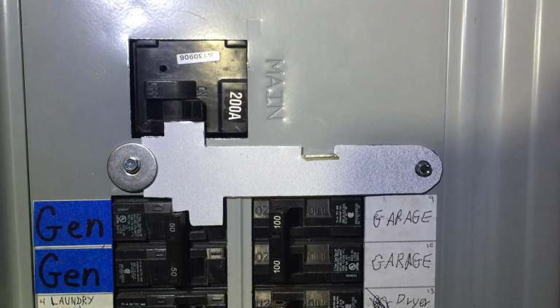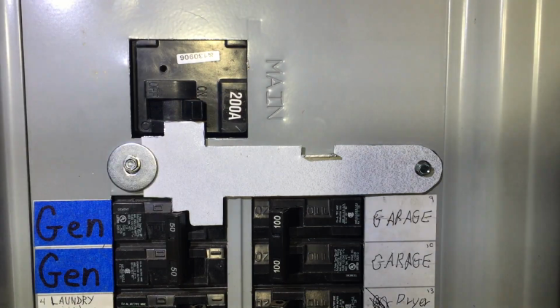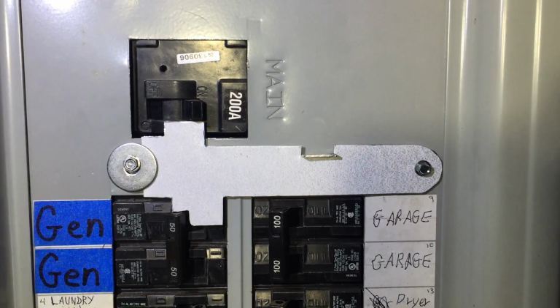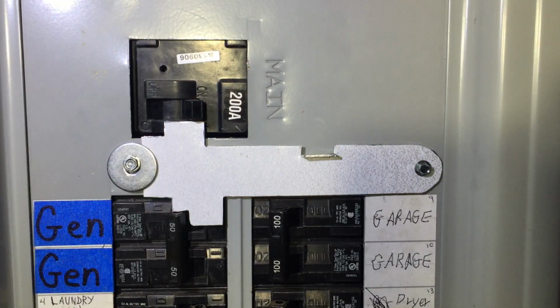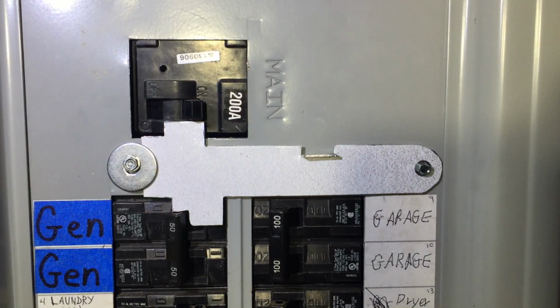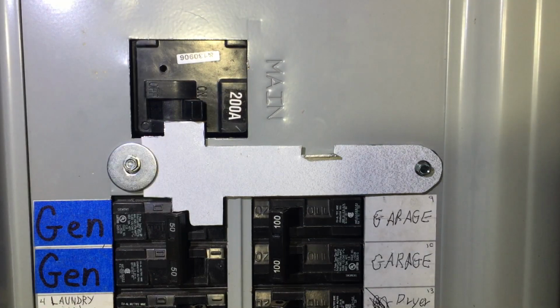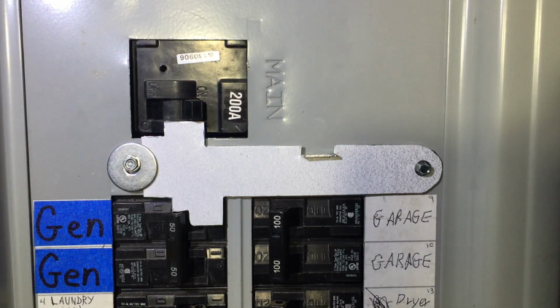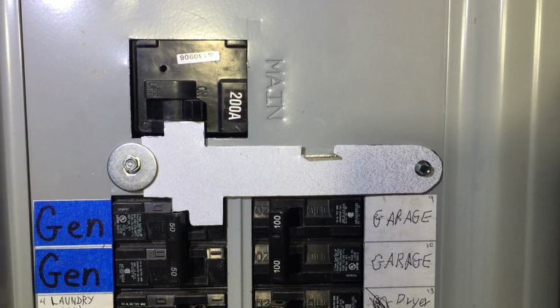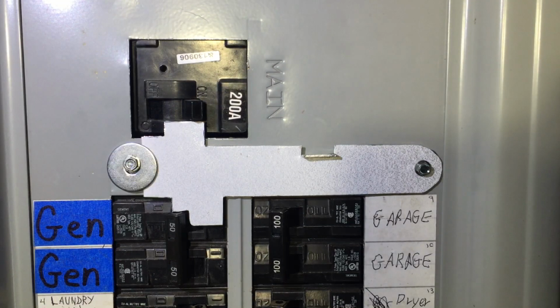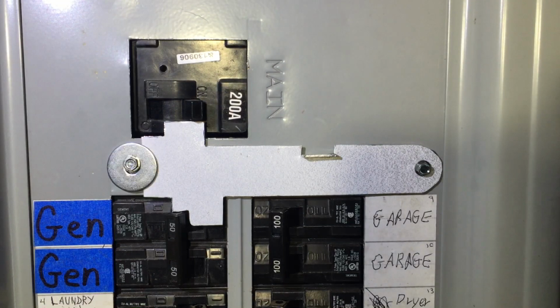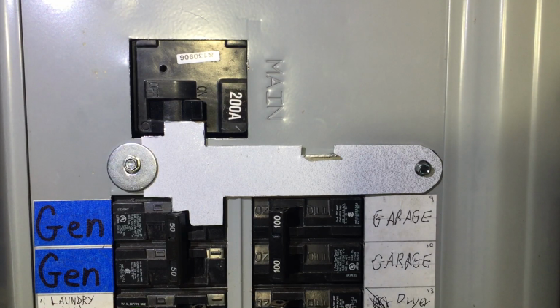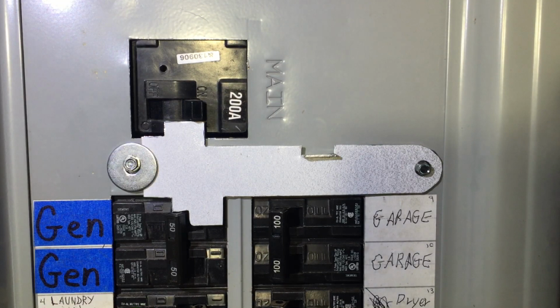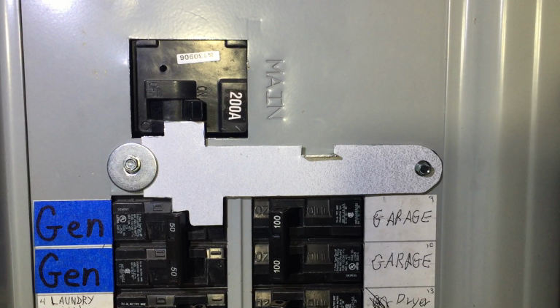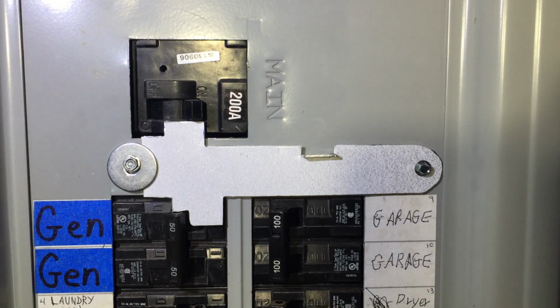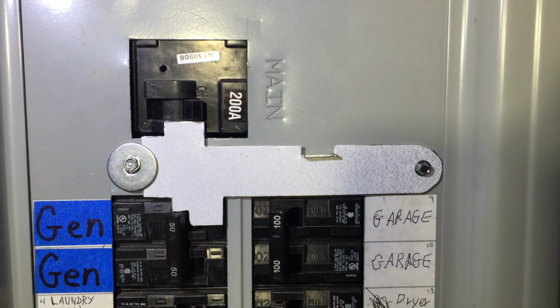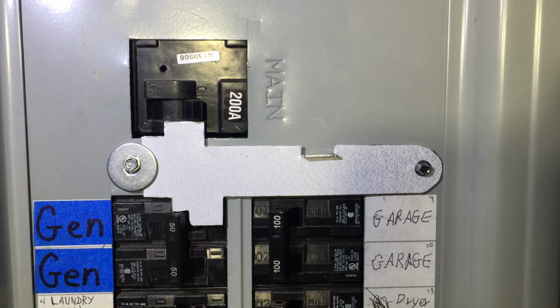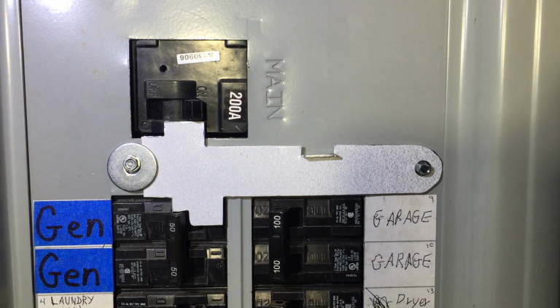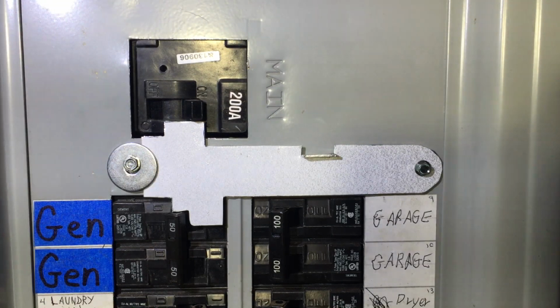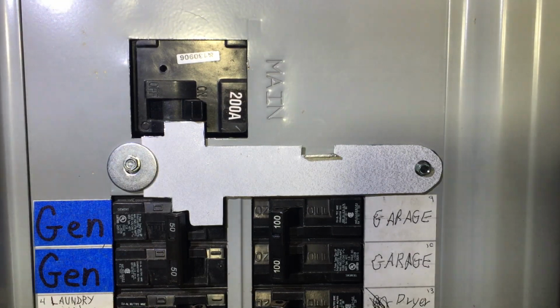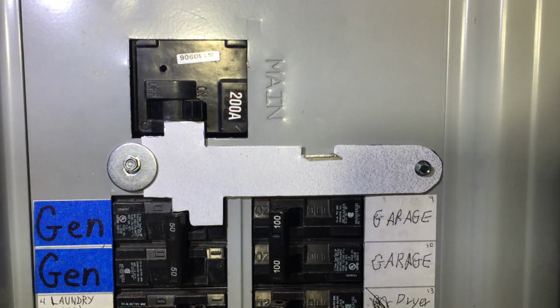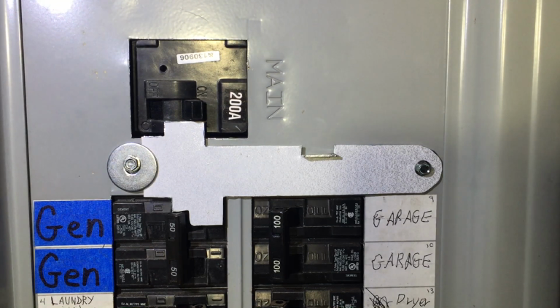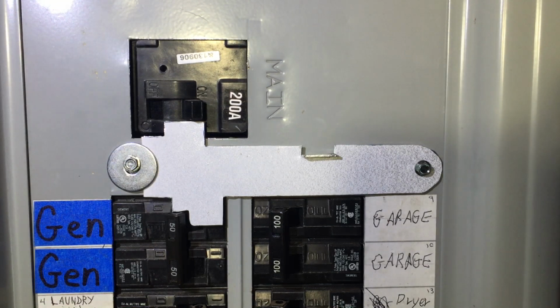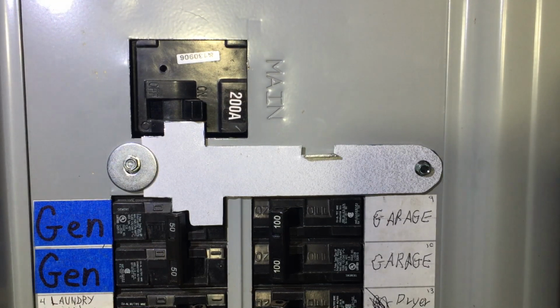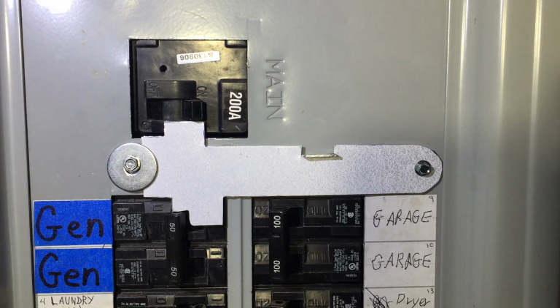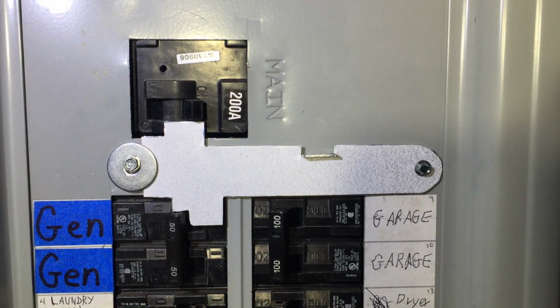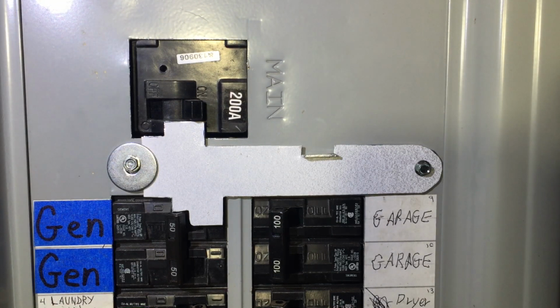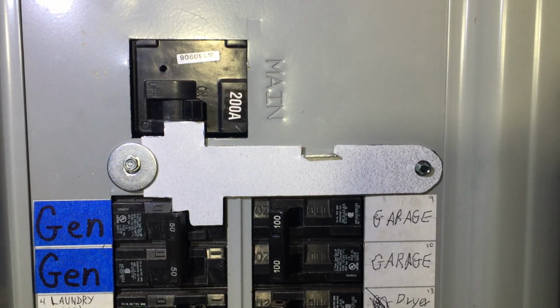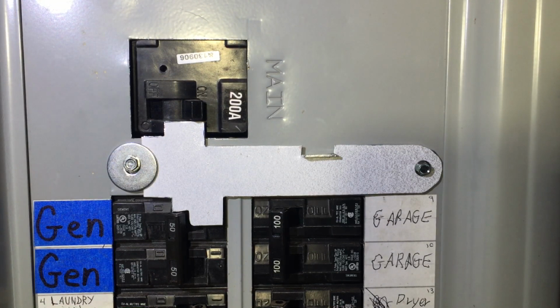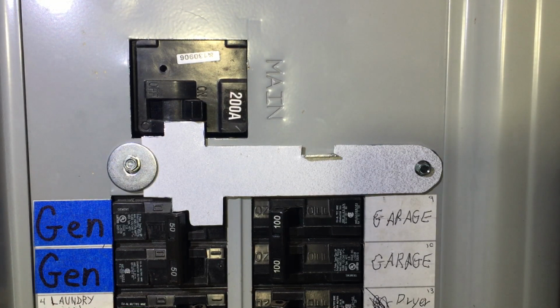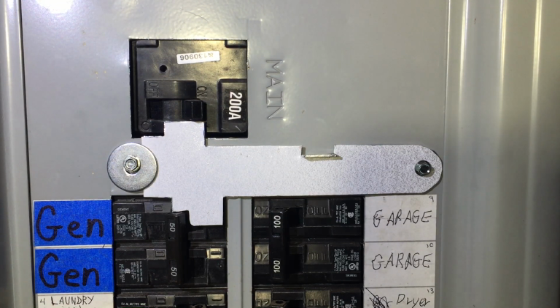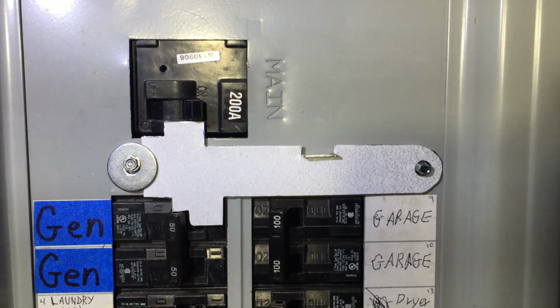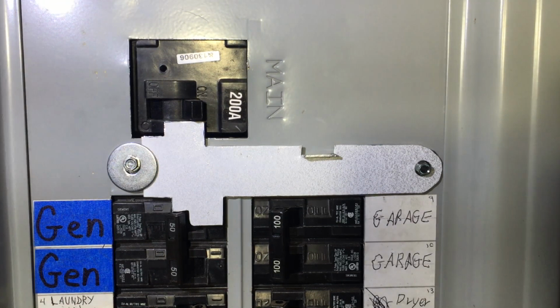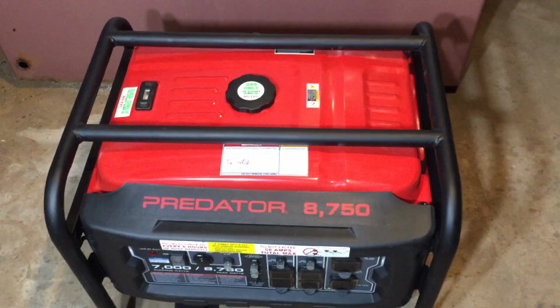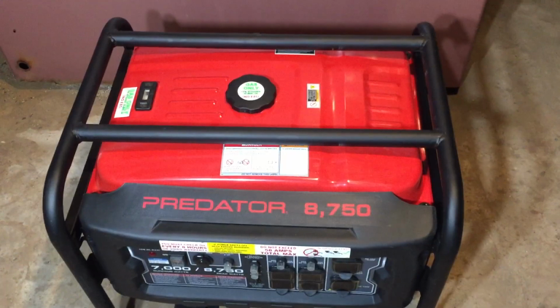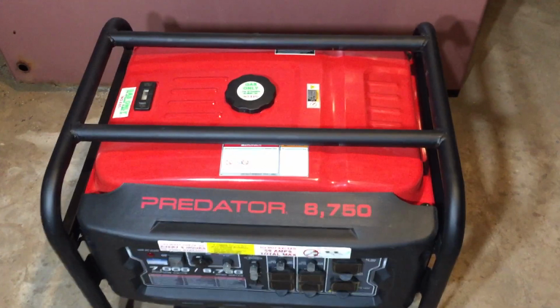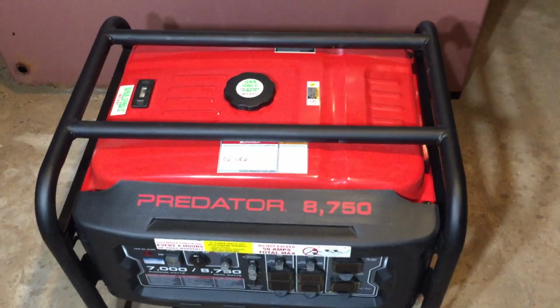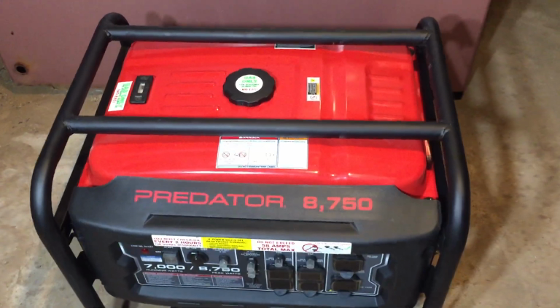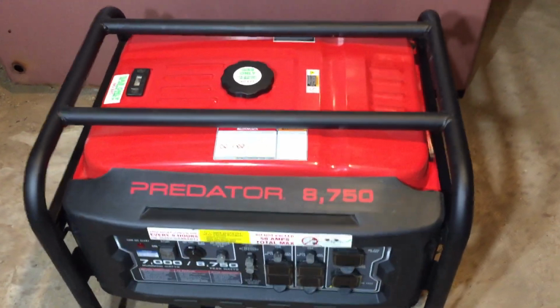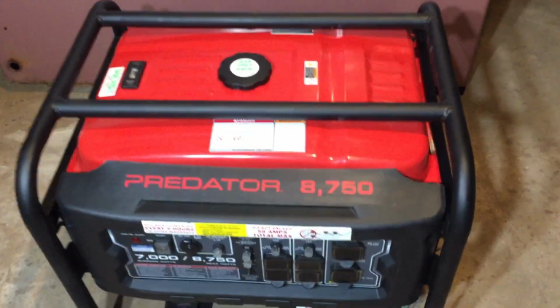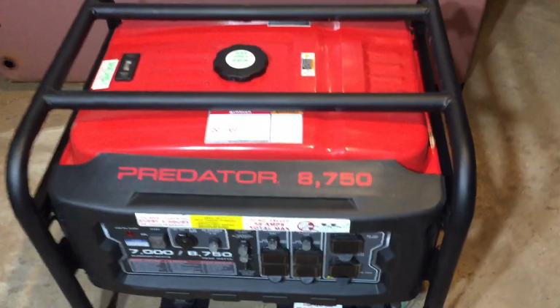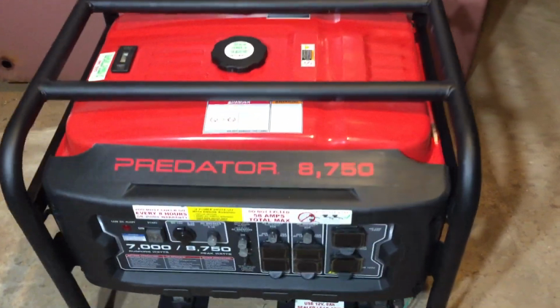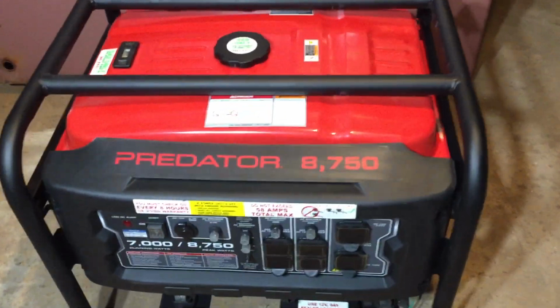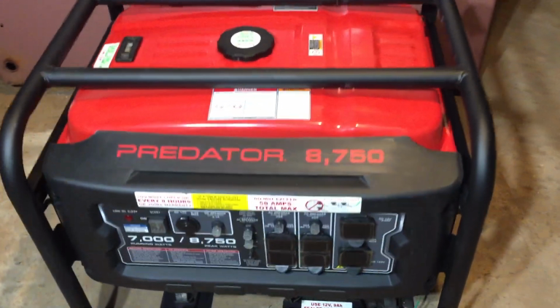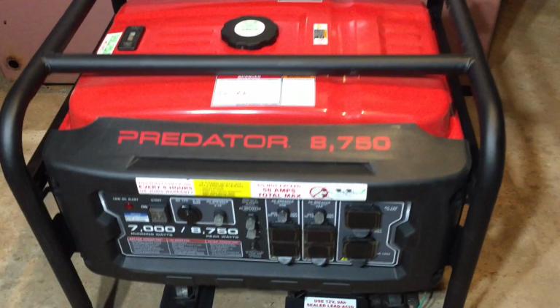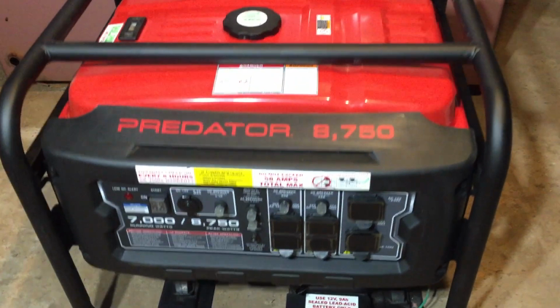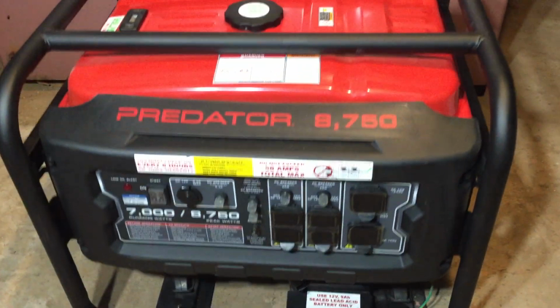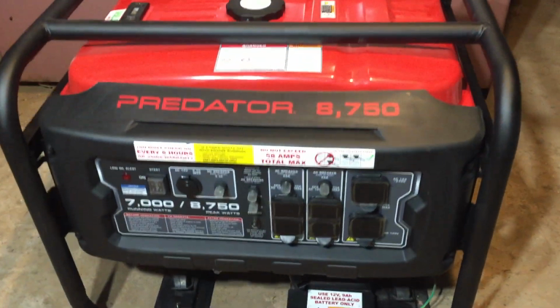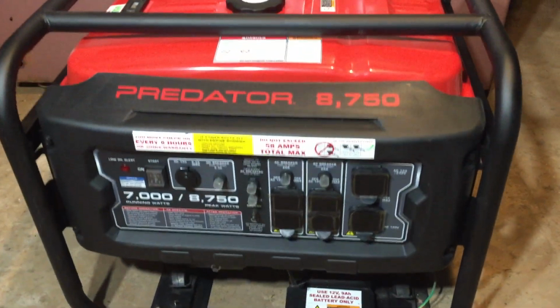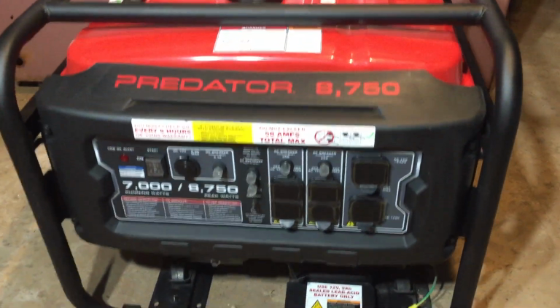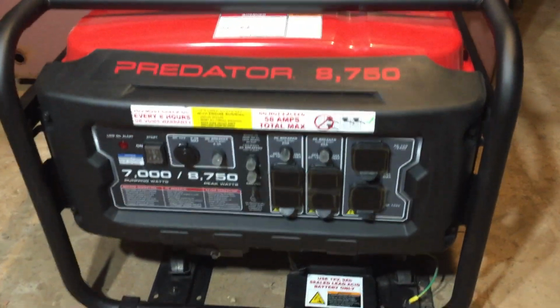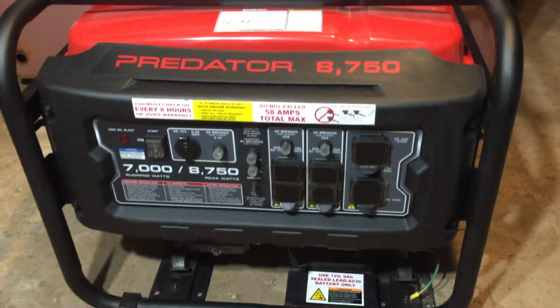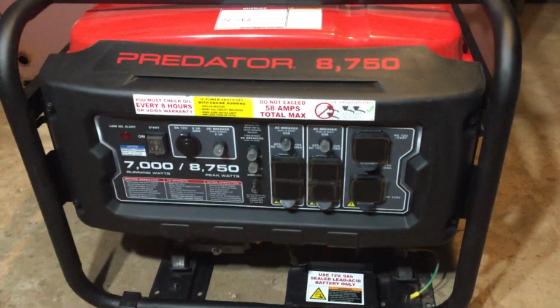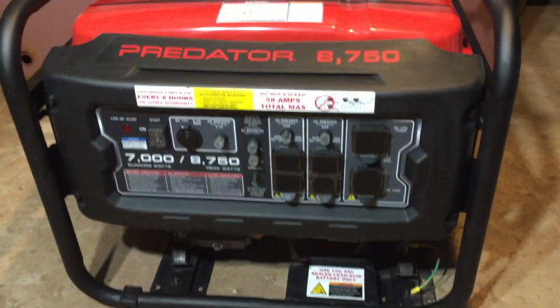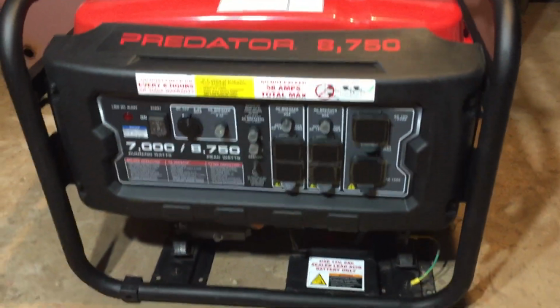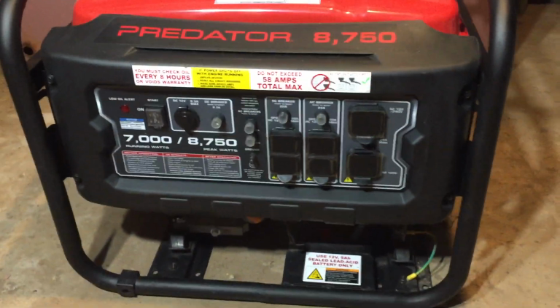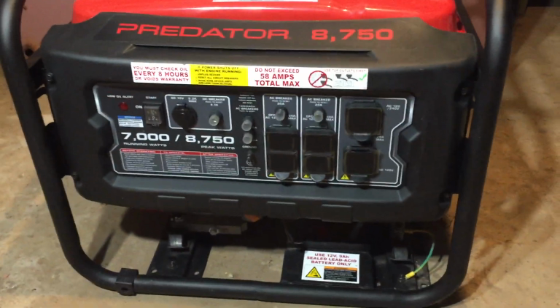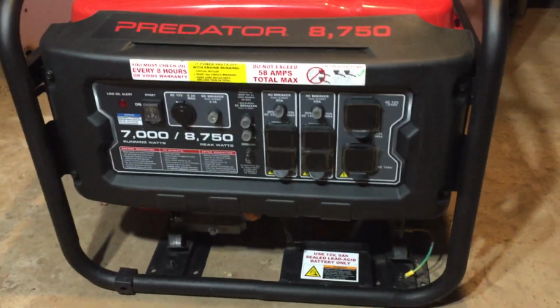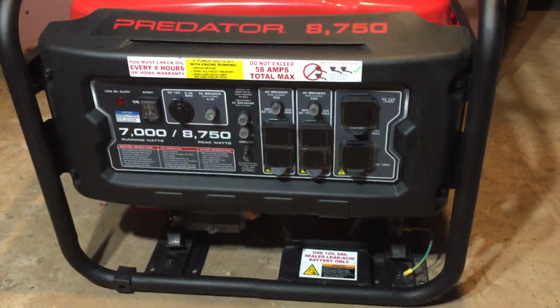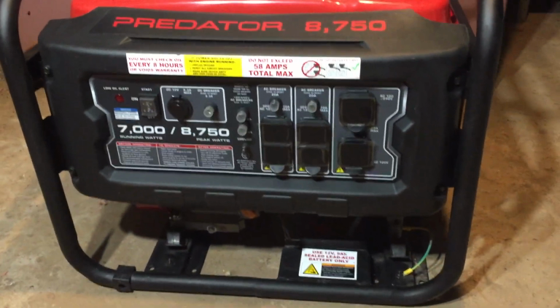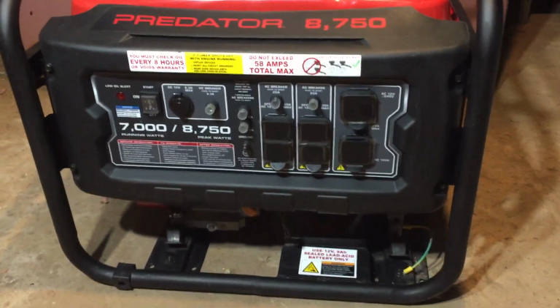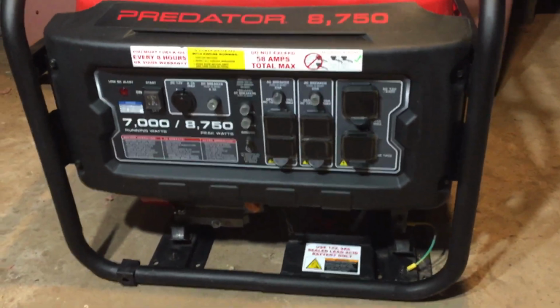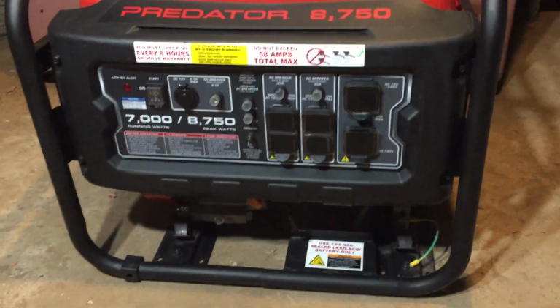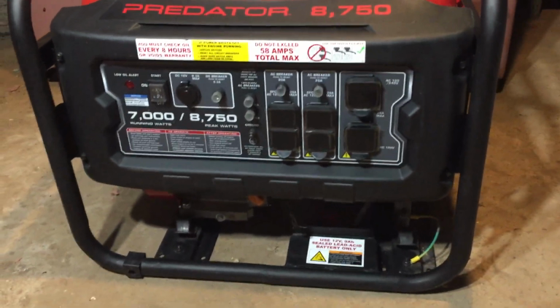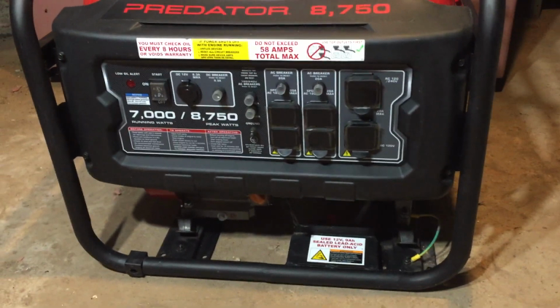Thanks for watching and good luck building your interlock plate. Click below to see me install this generator and convert it to natural gas.